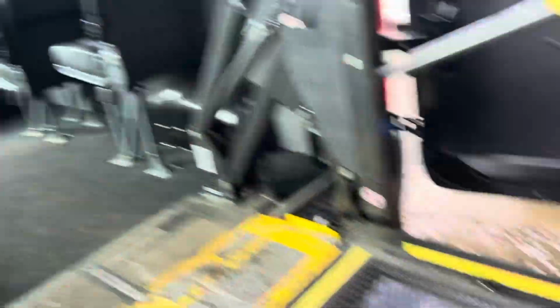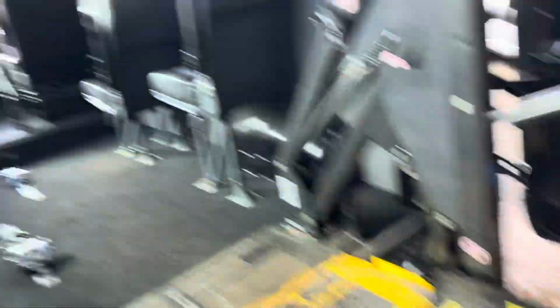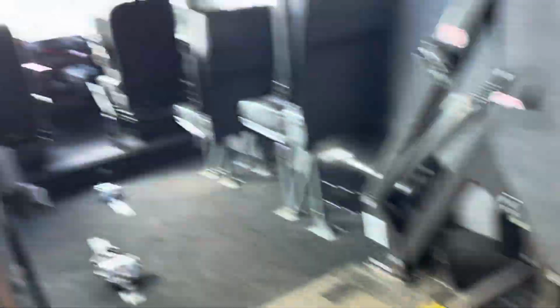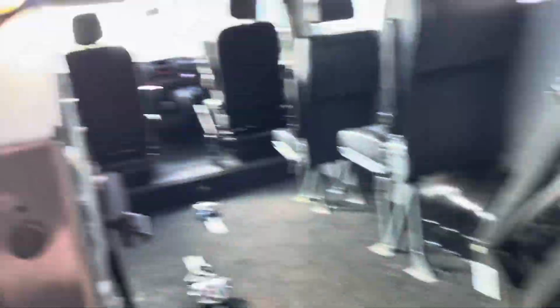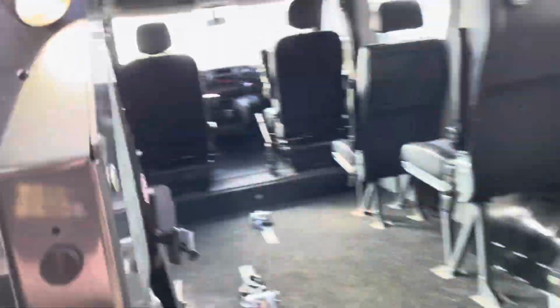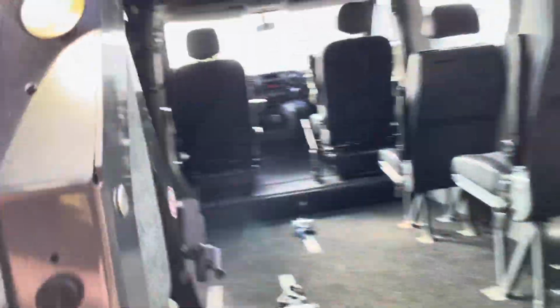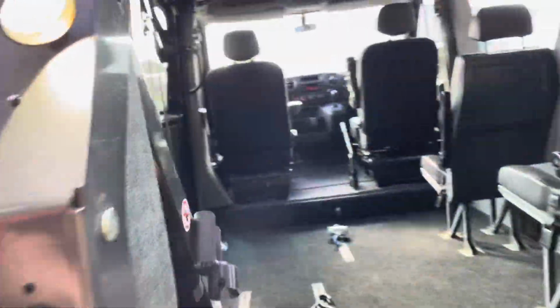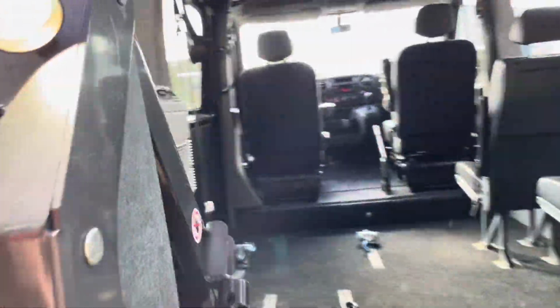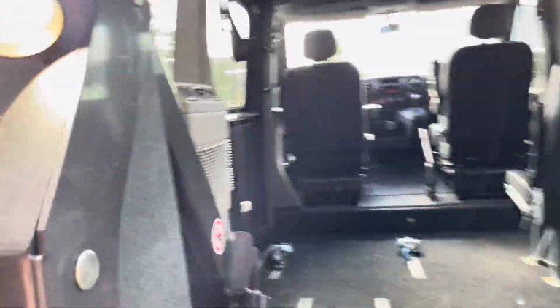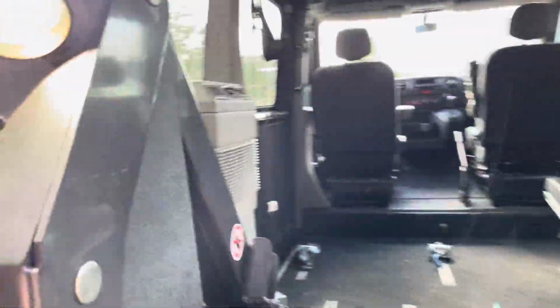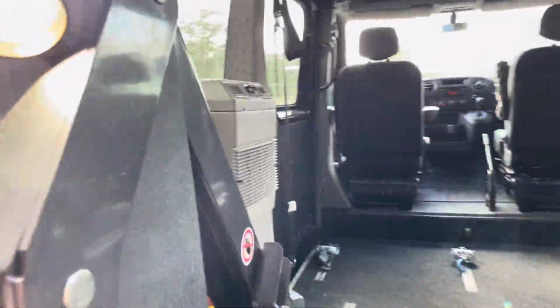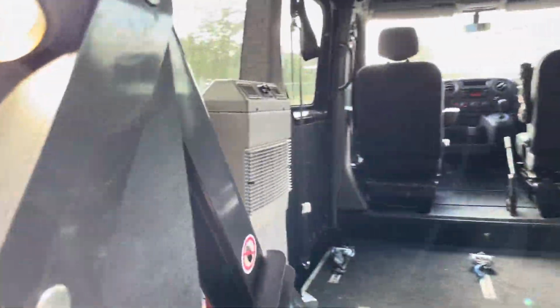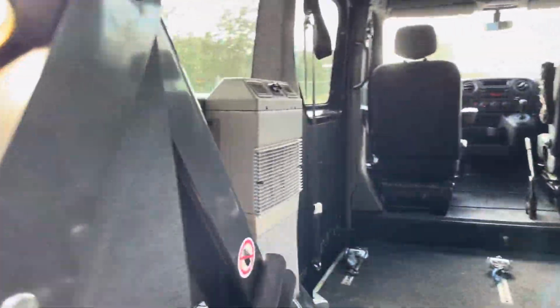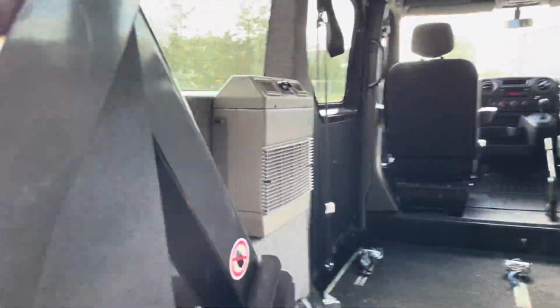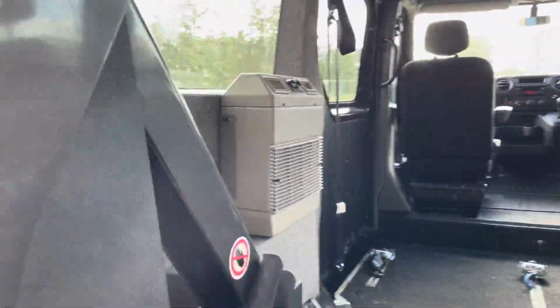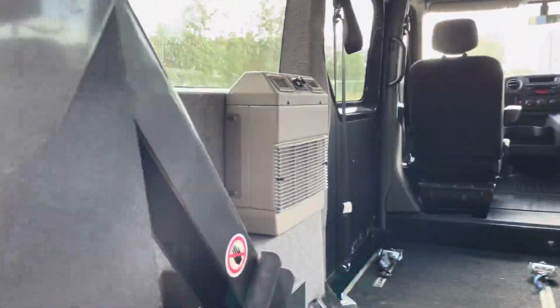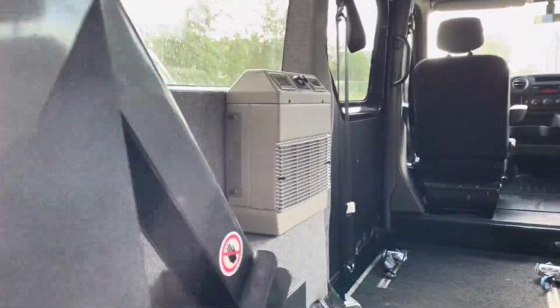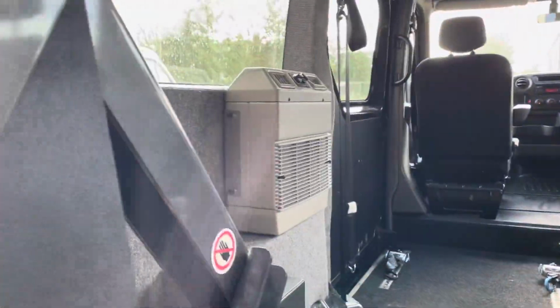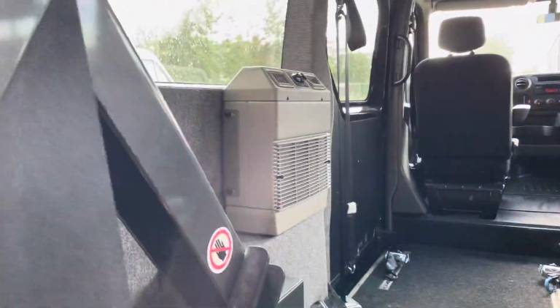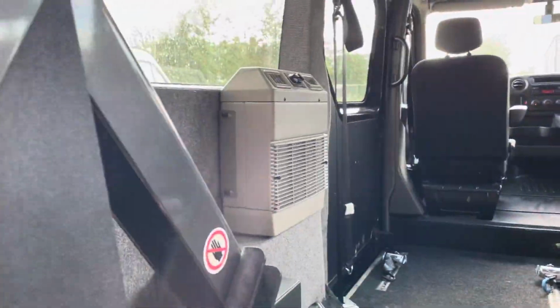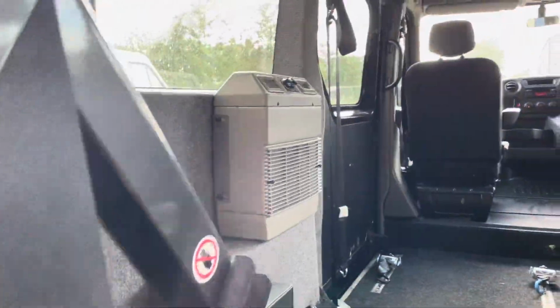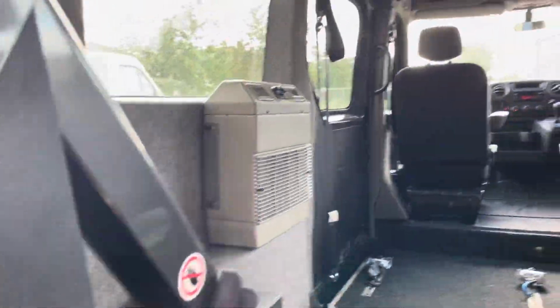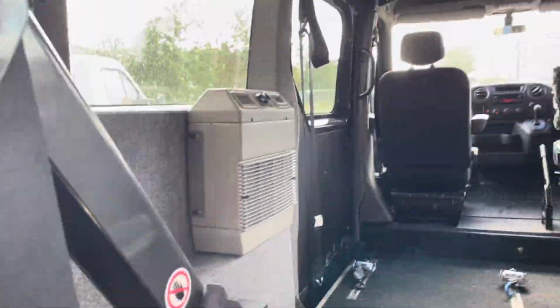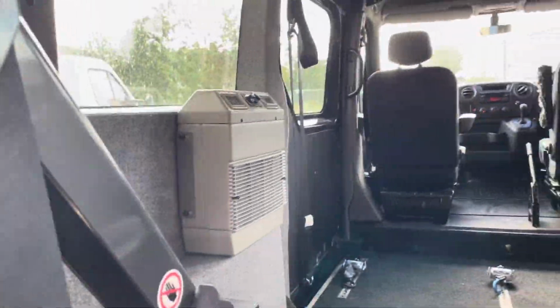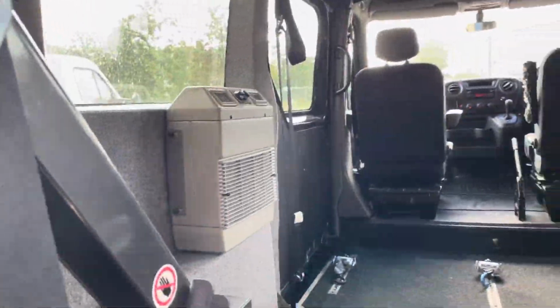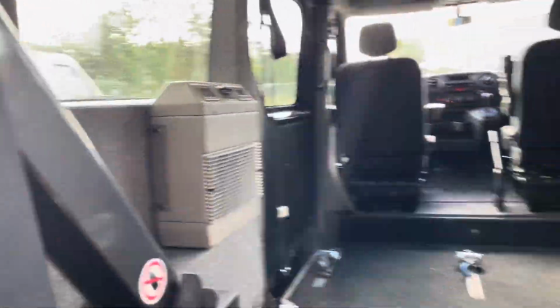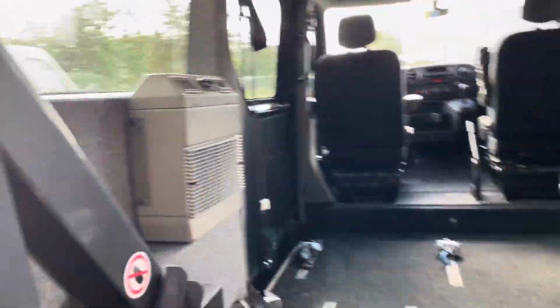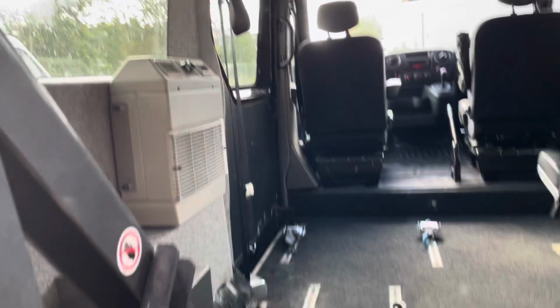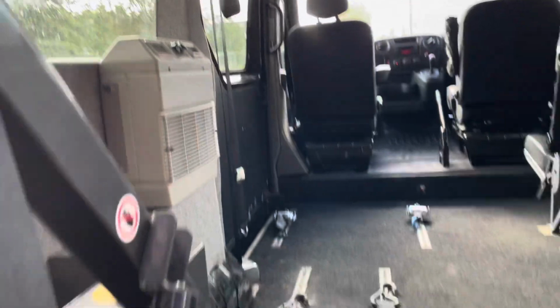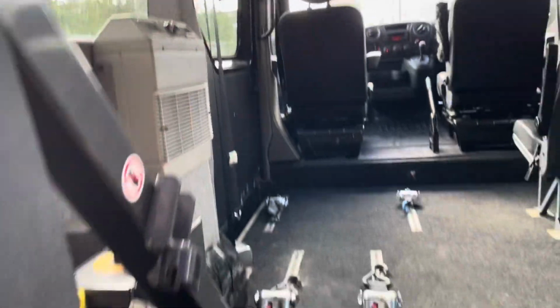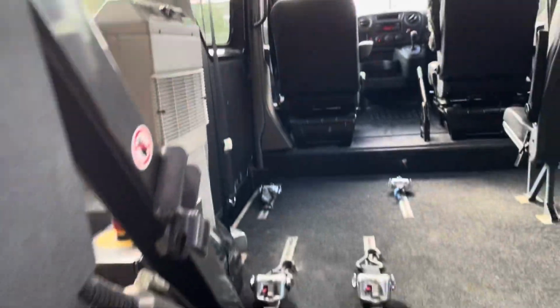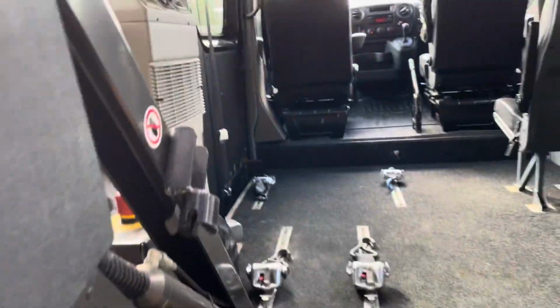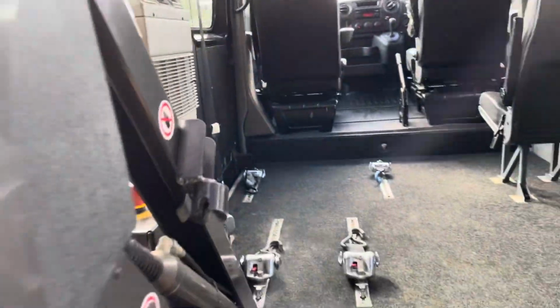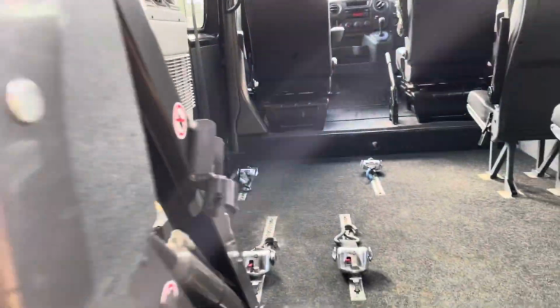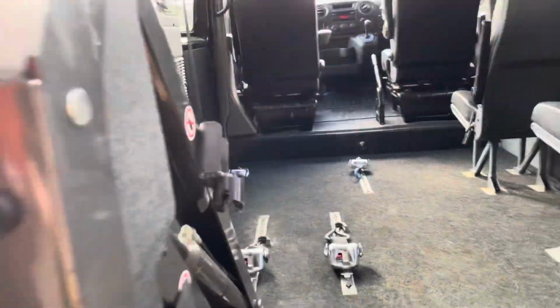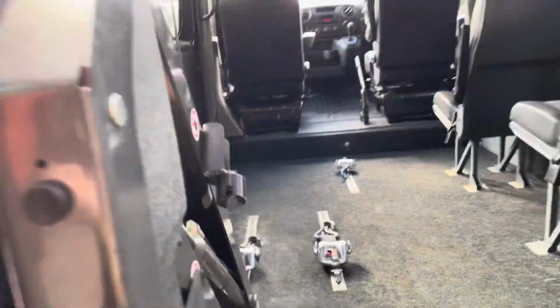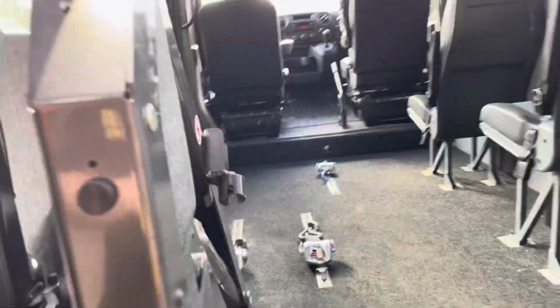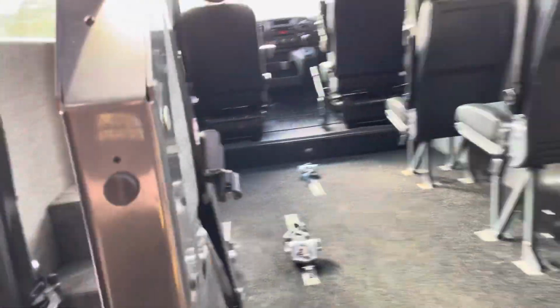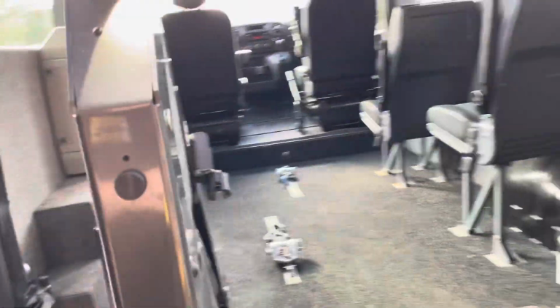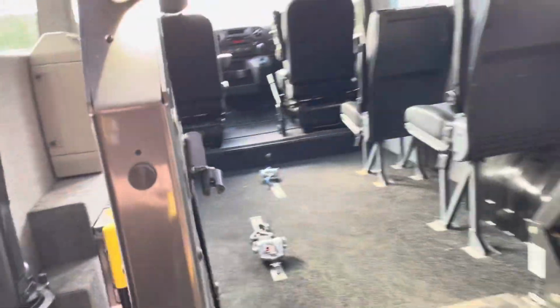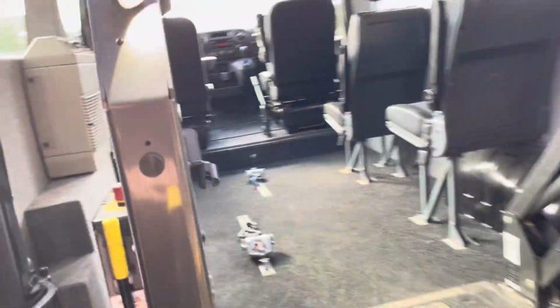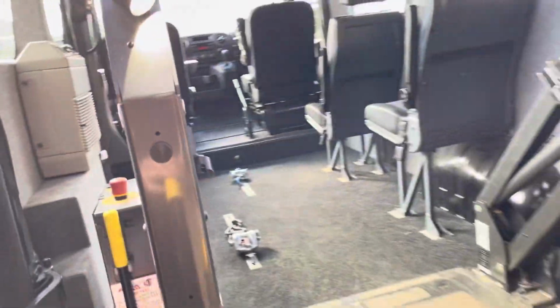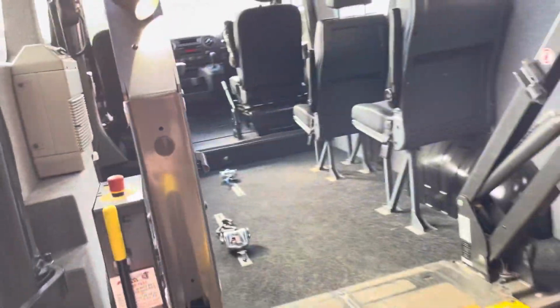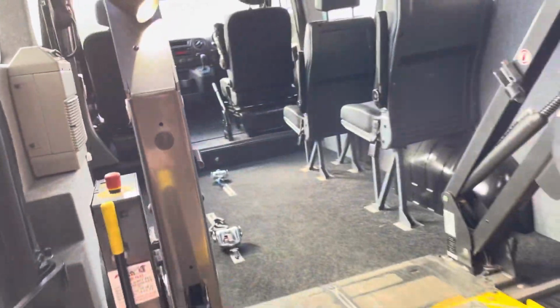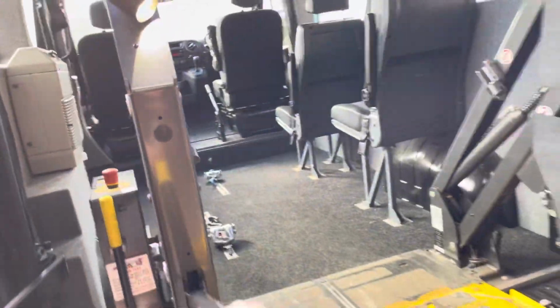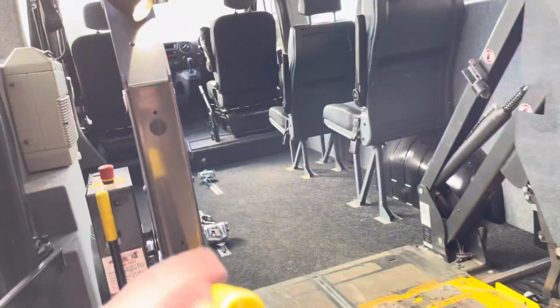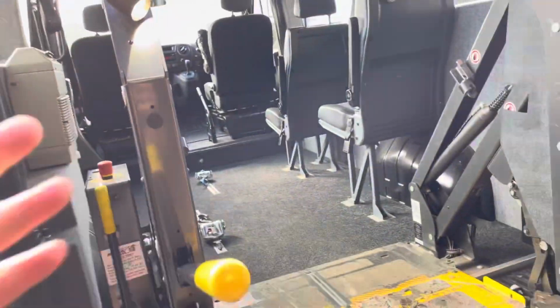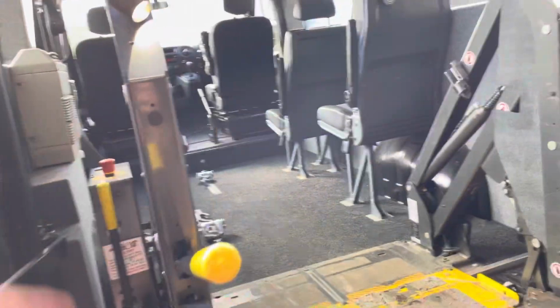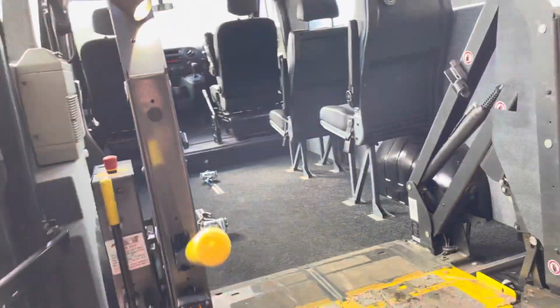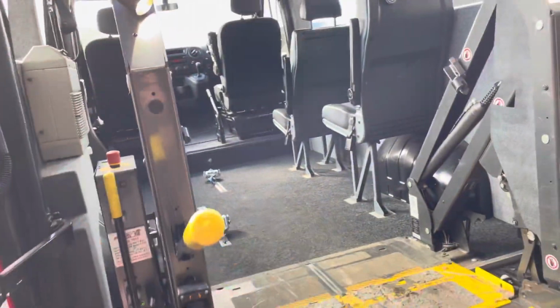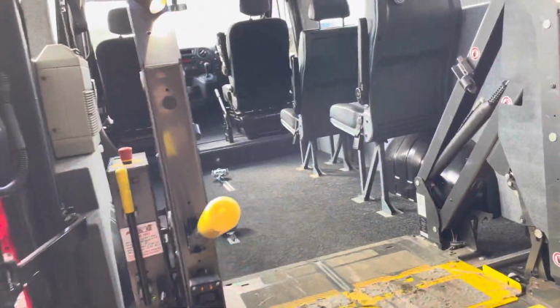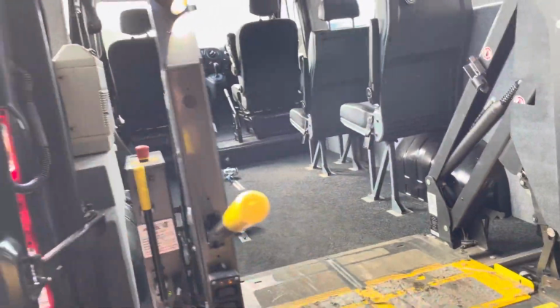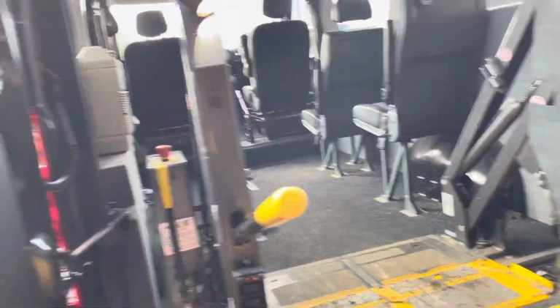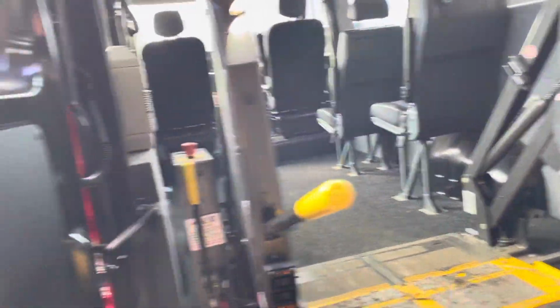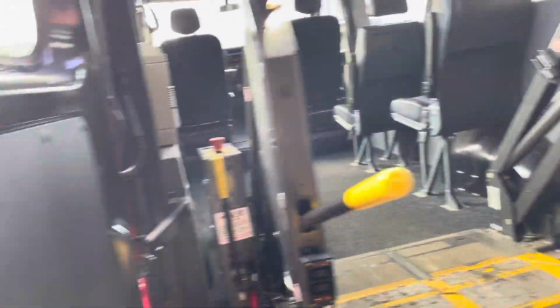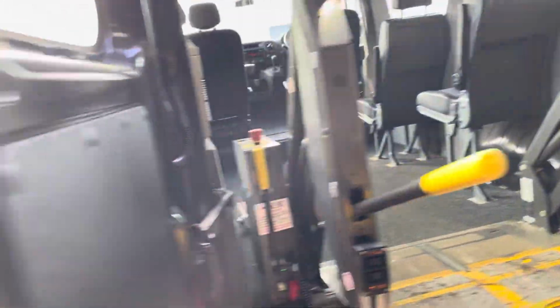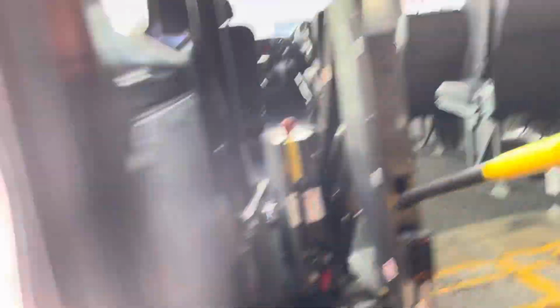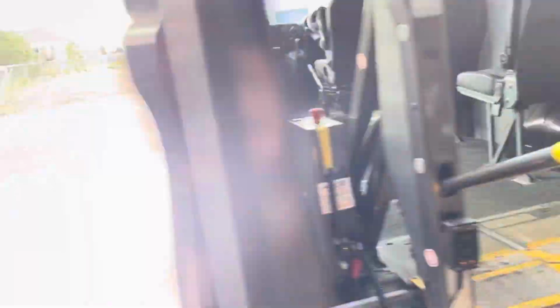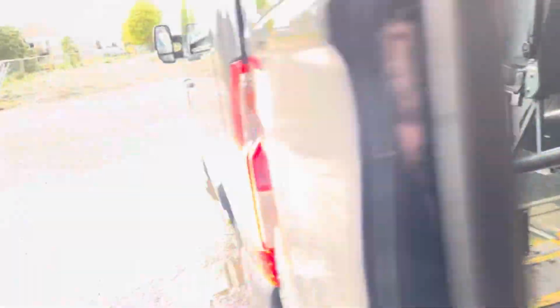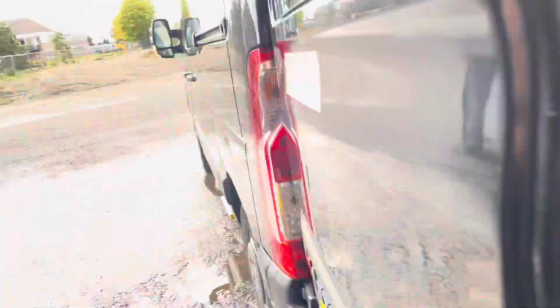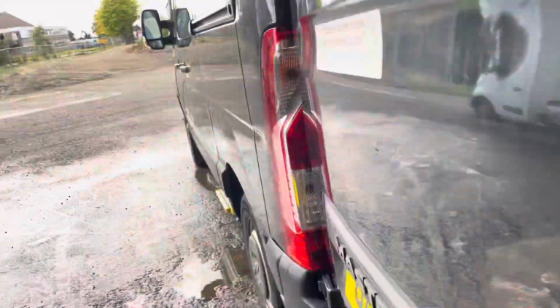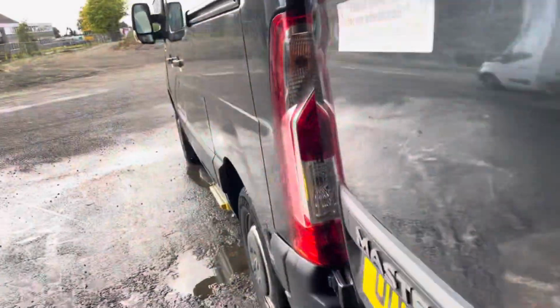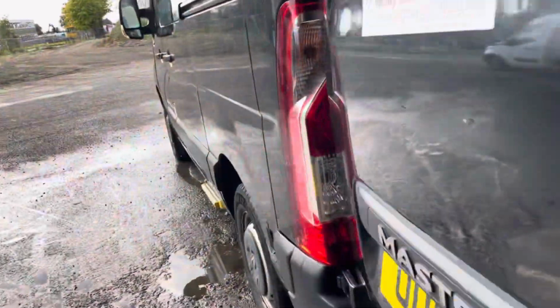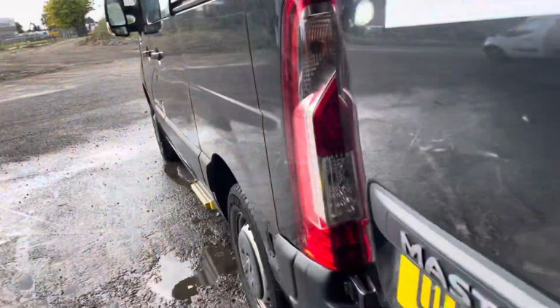It's got a separate air conditioning unit in the back and a night heater as well, which is controlled from up front, which I'll show you shortly.